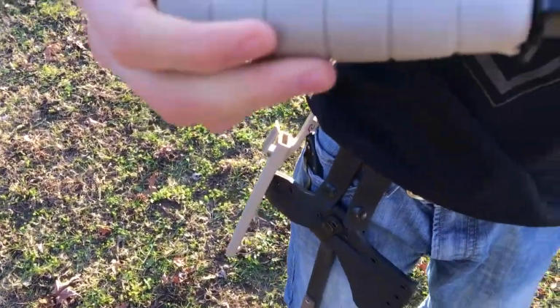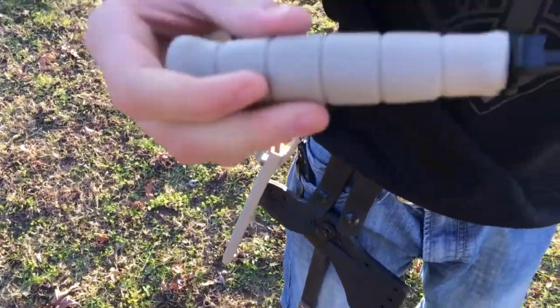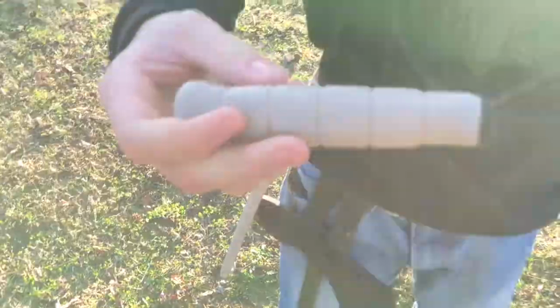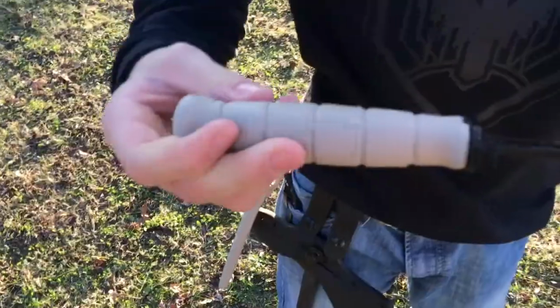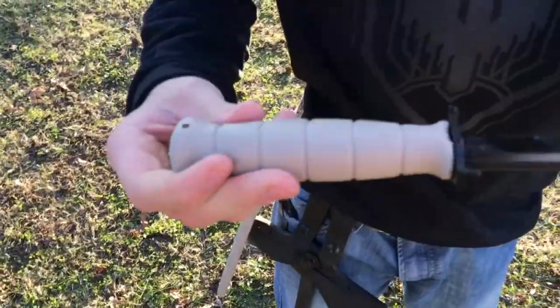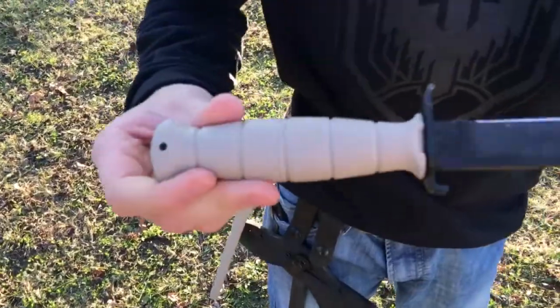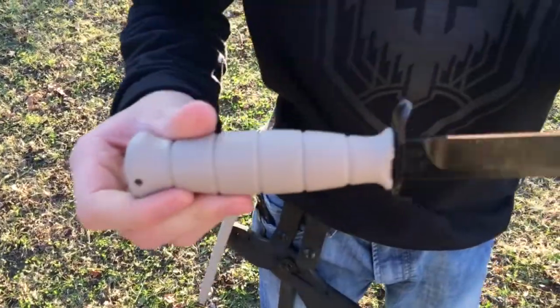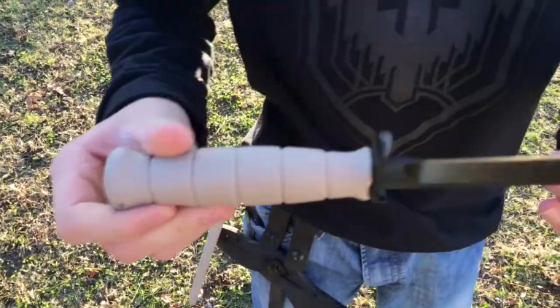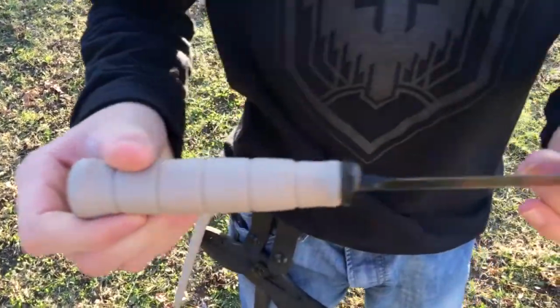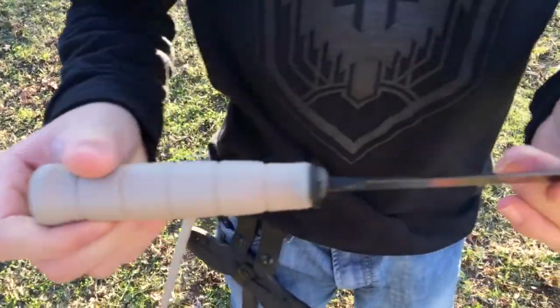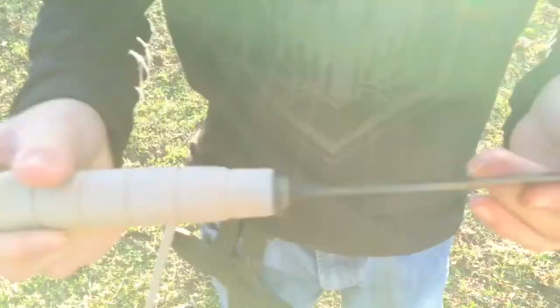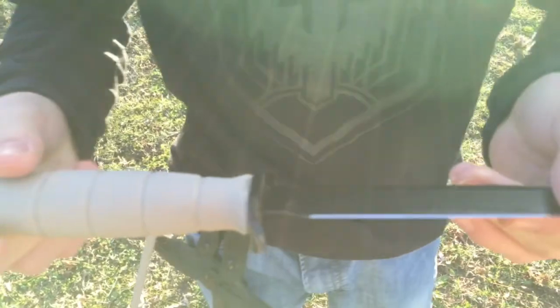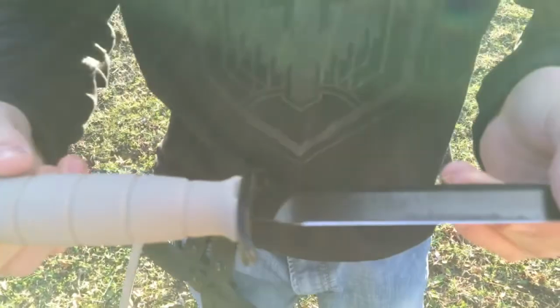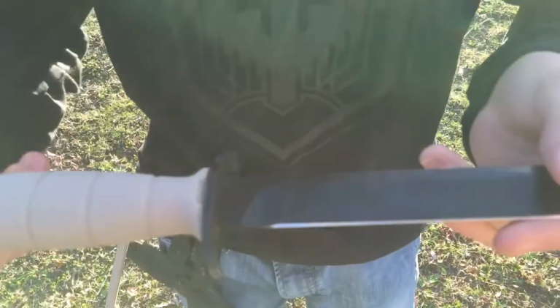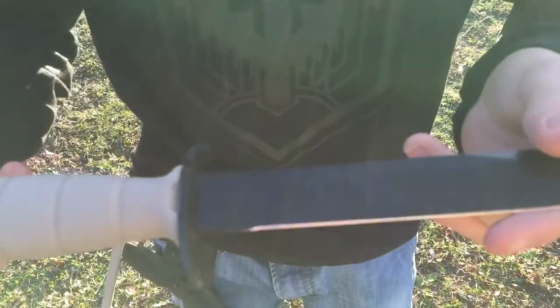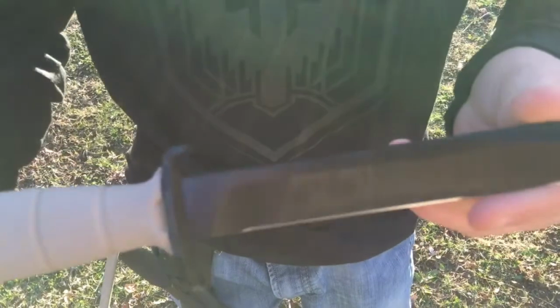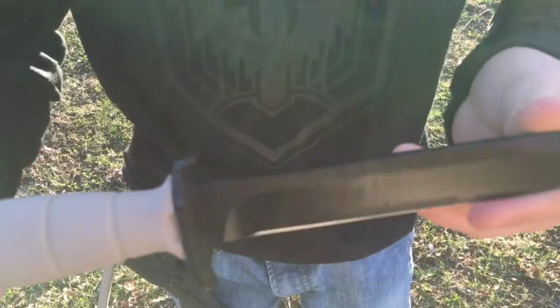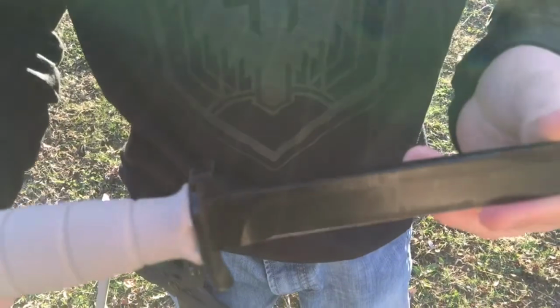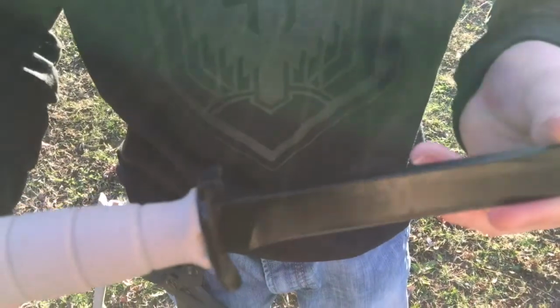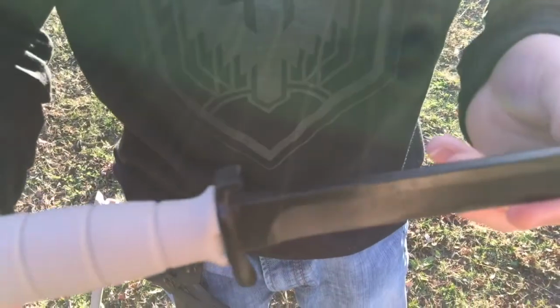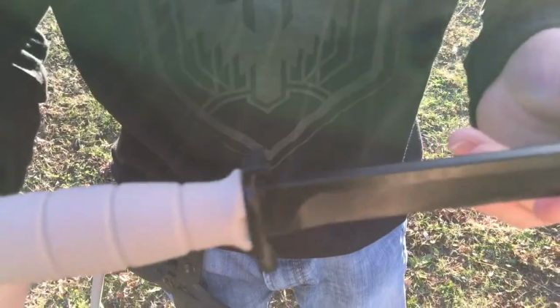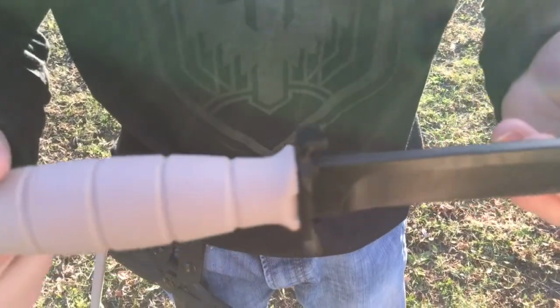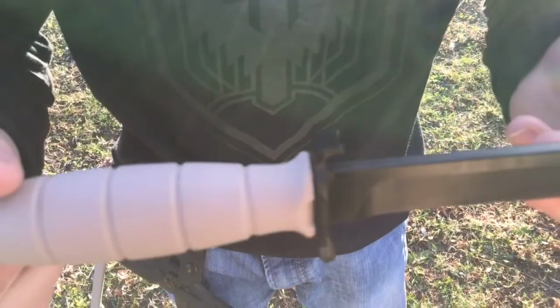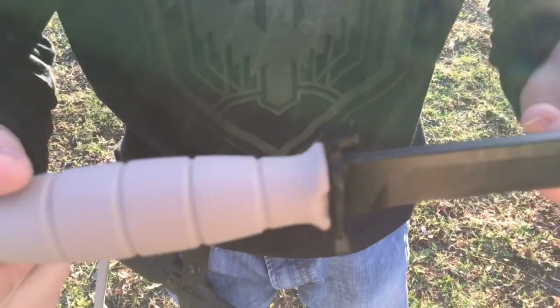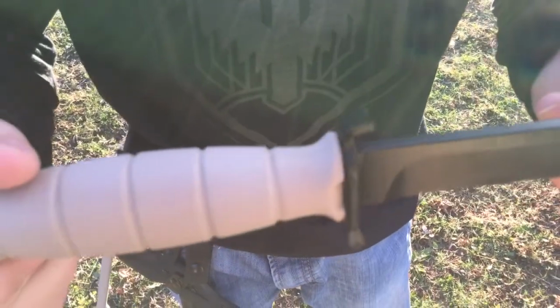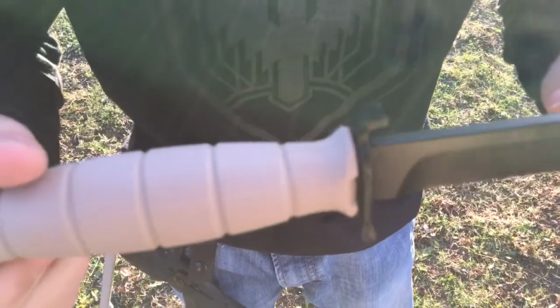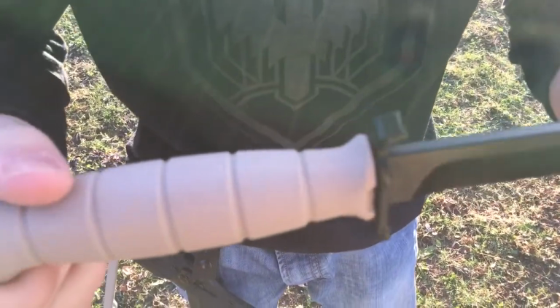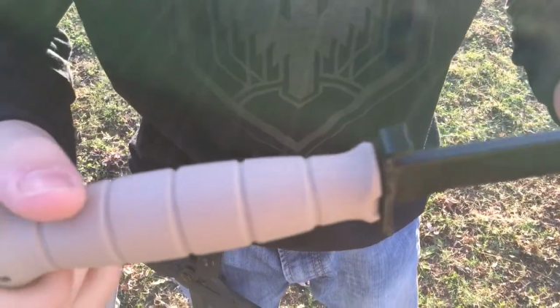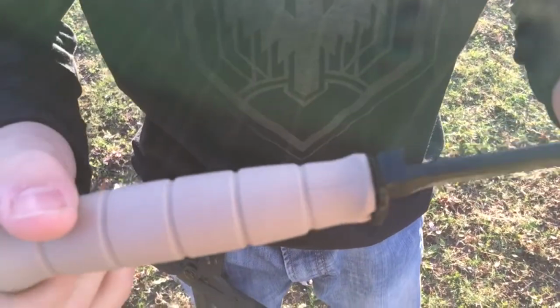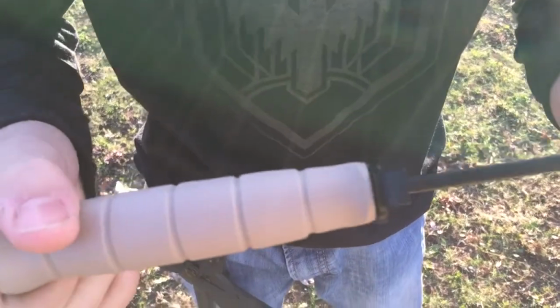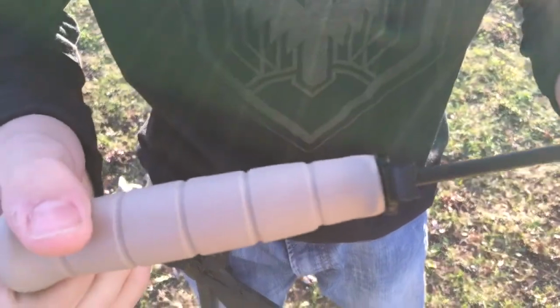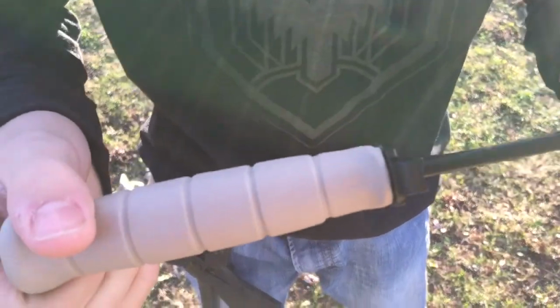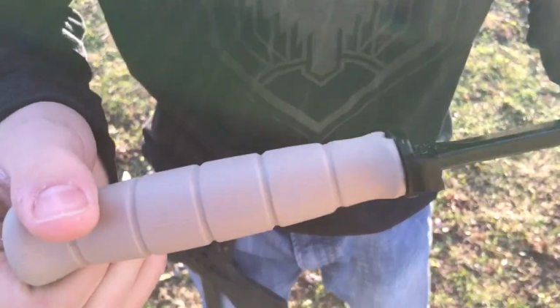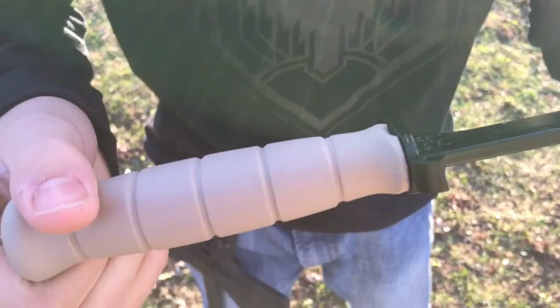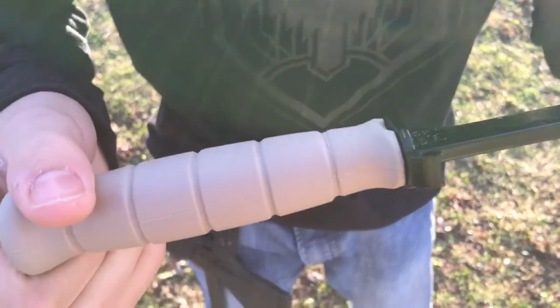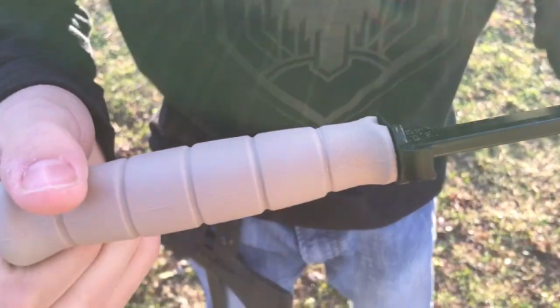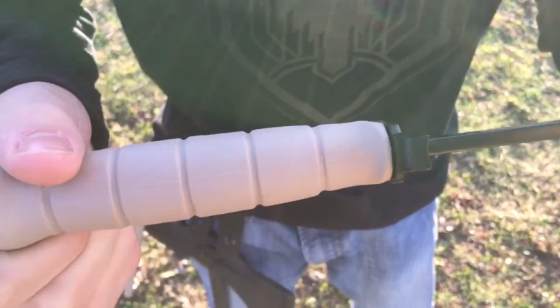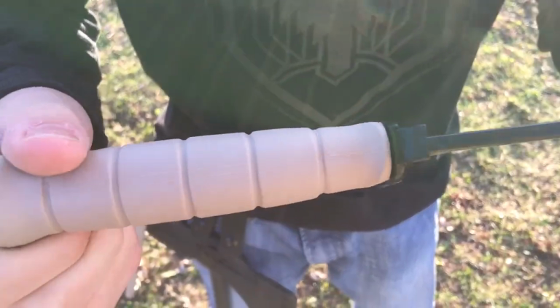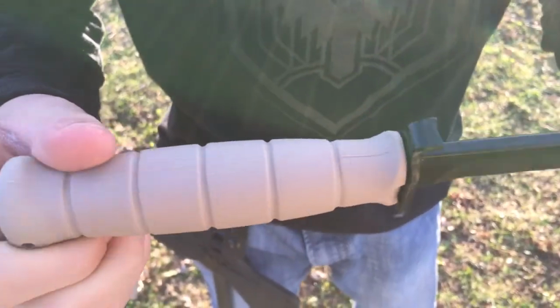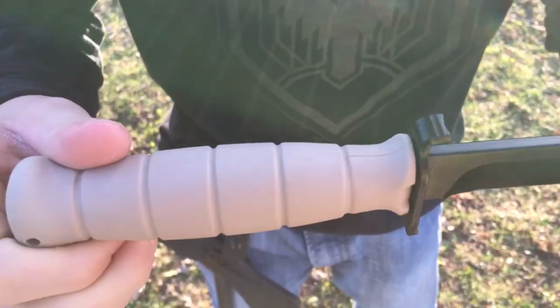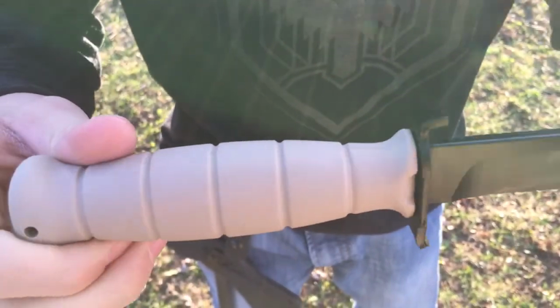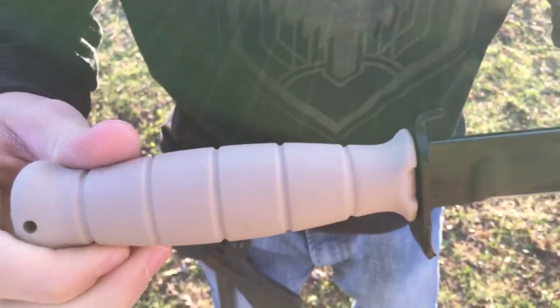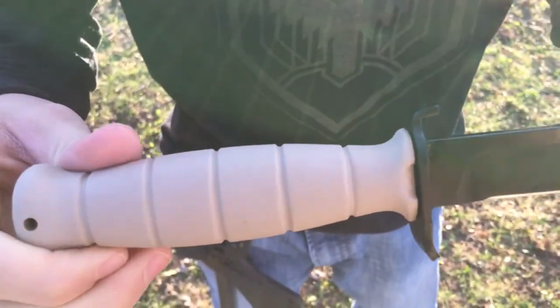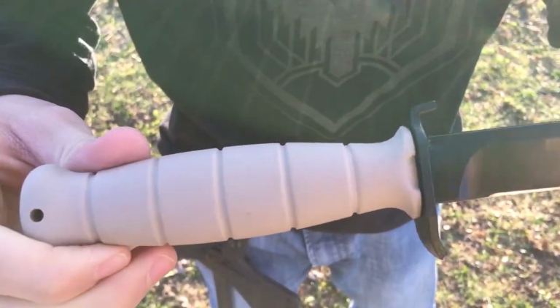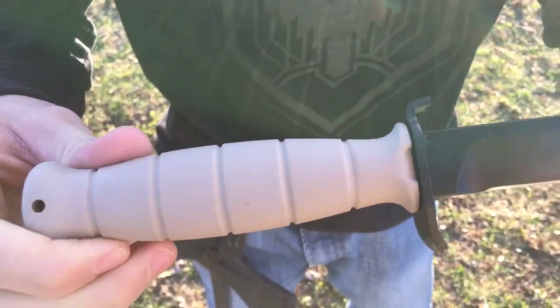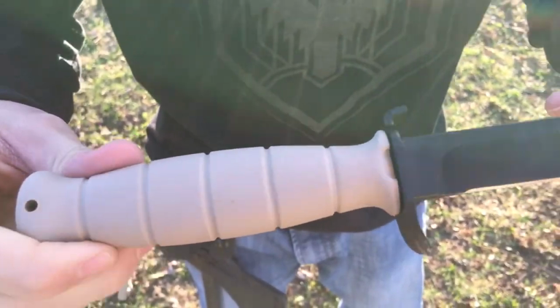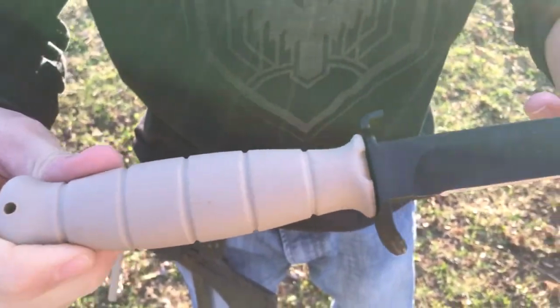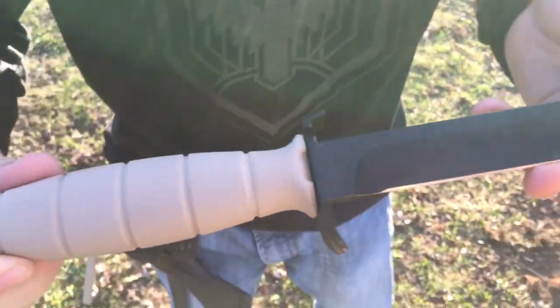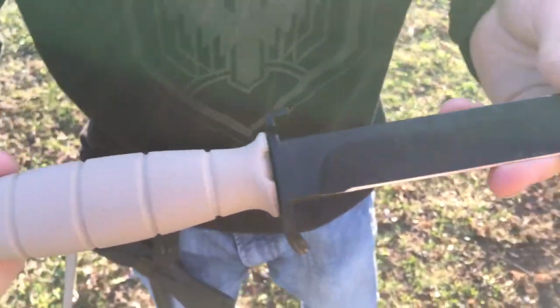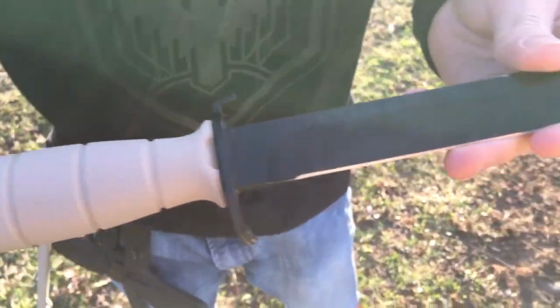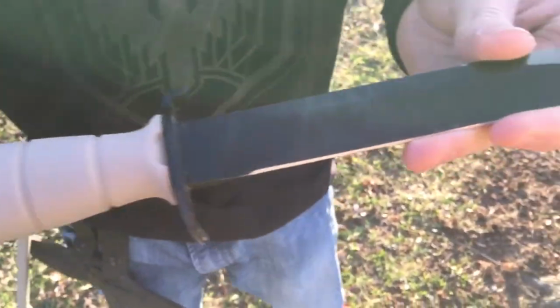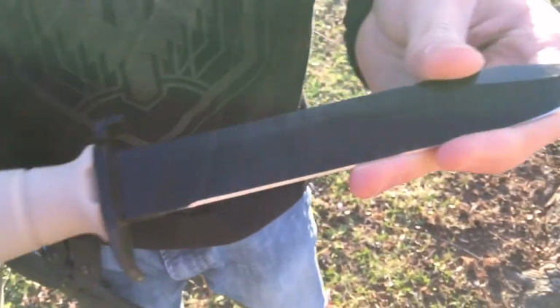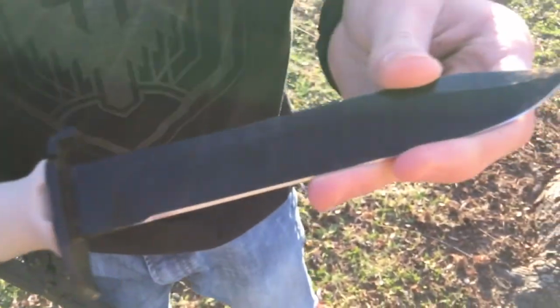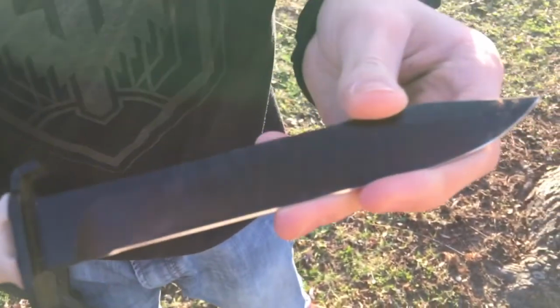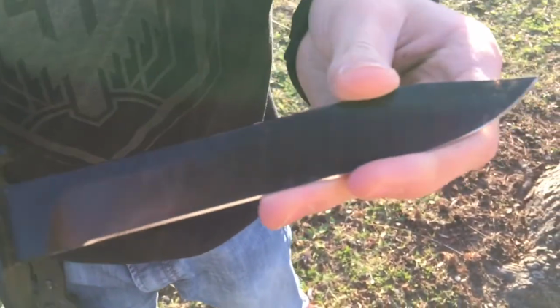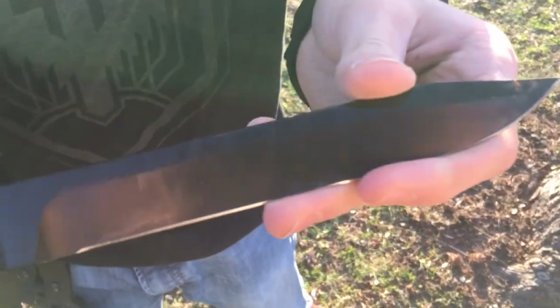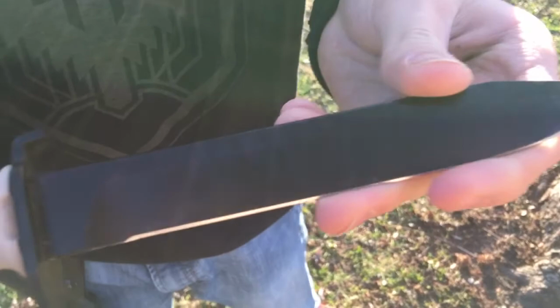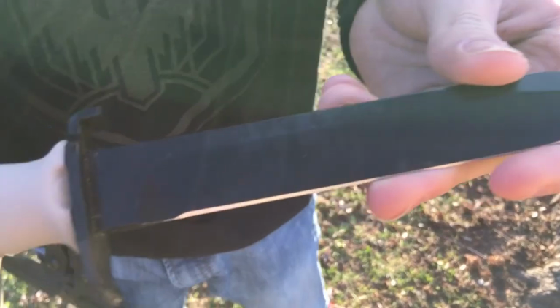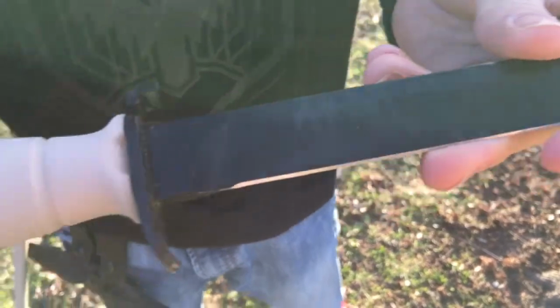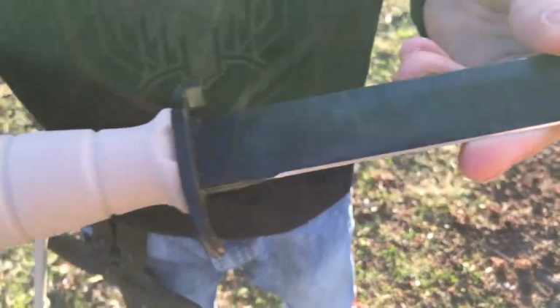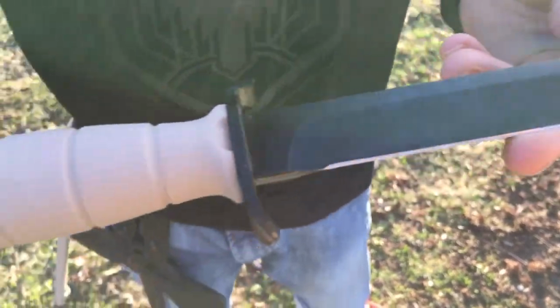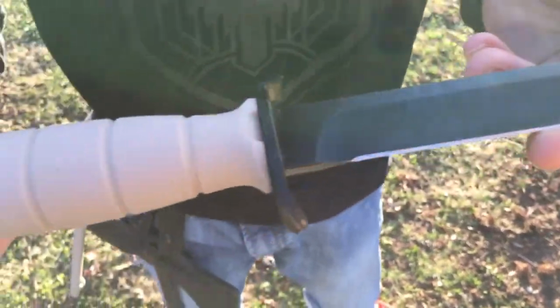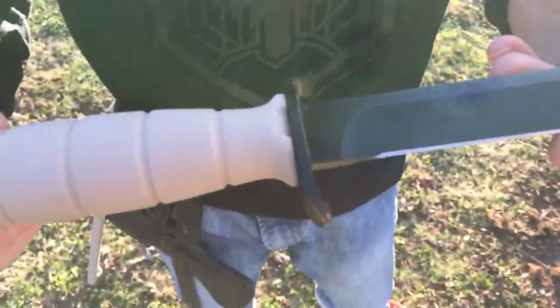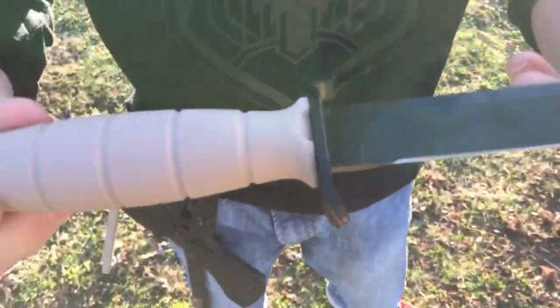This has been a little test of the Glock 78. Please like, comment, and subscribe. Thank you.